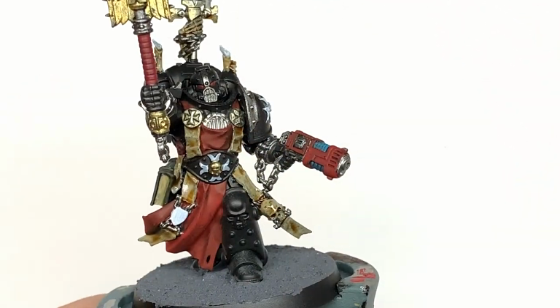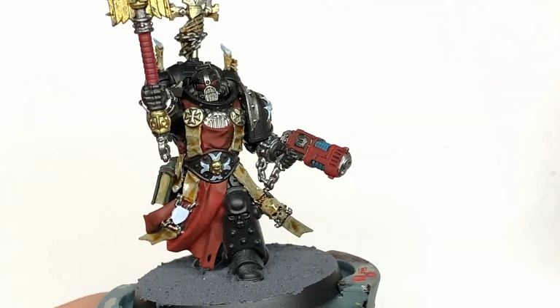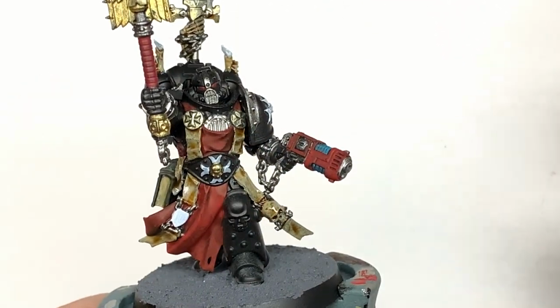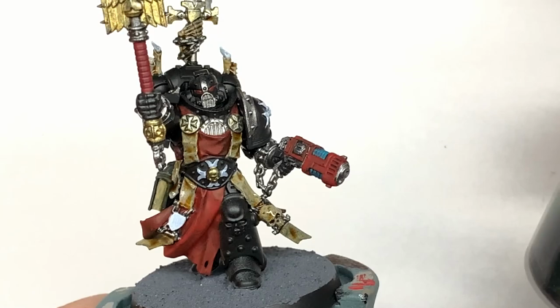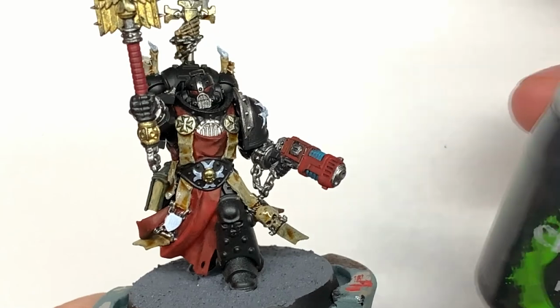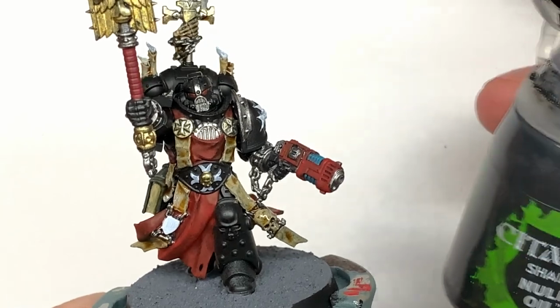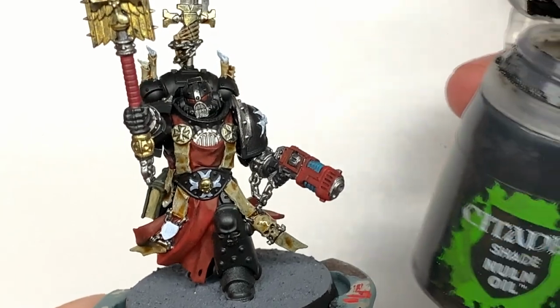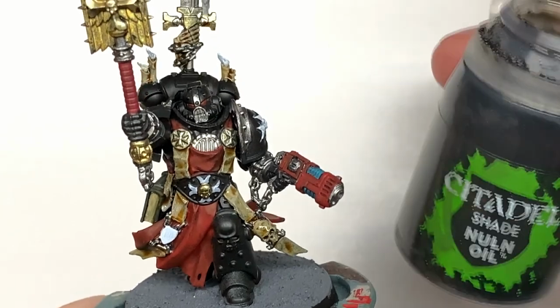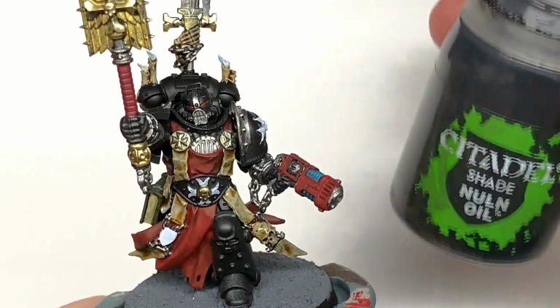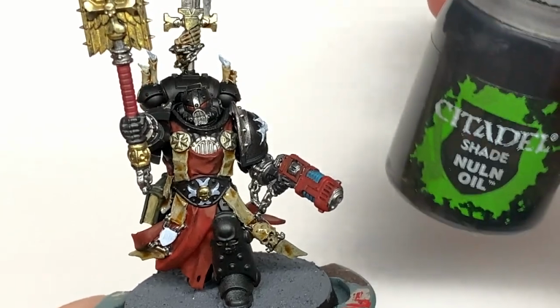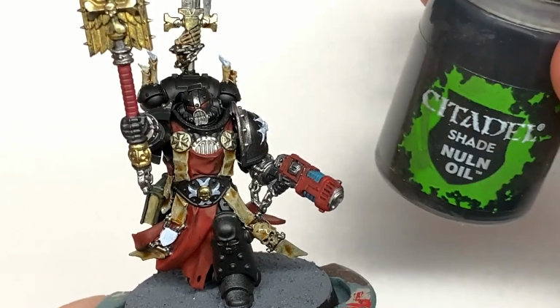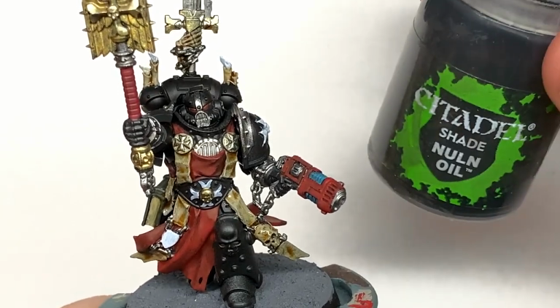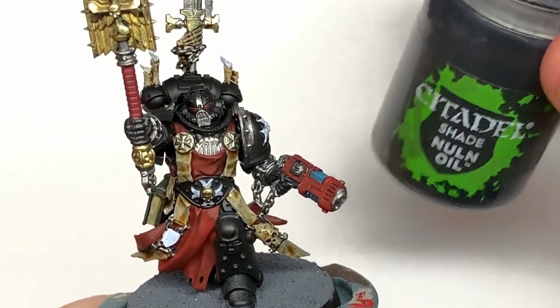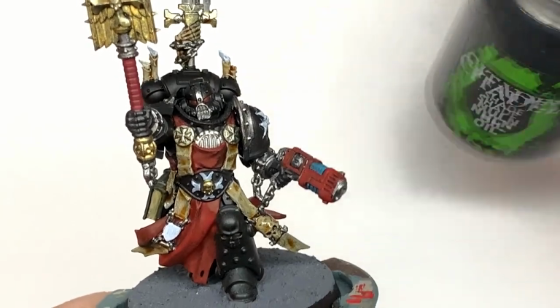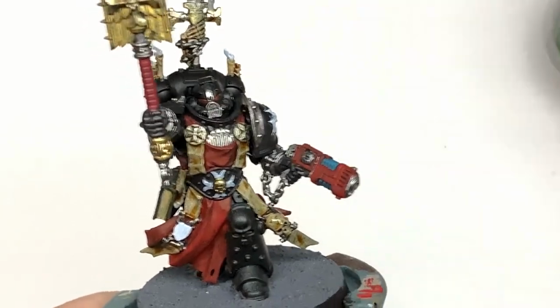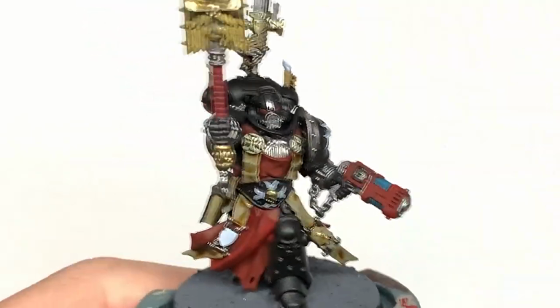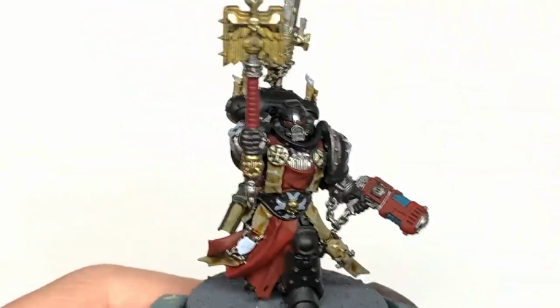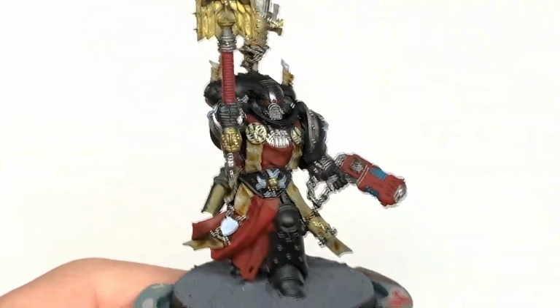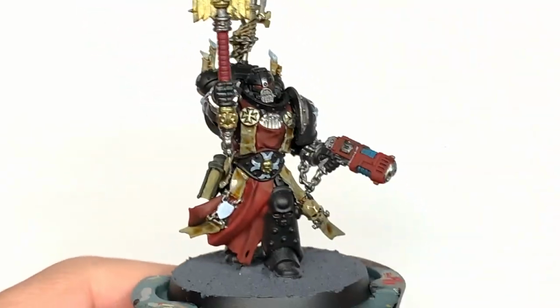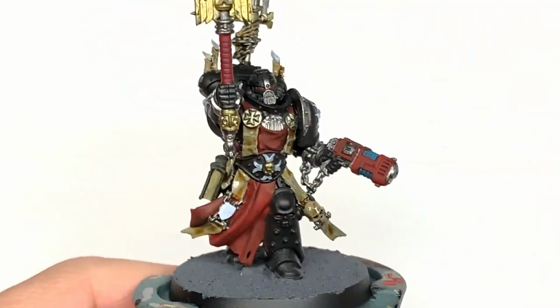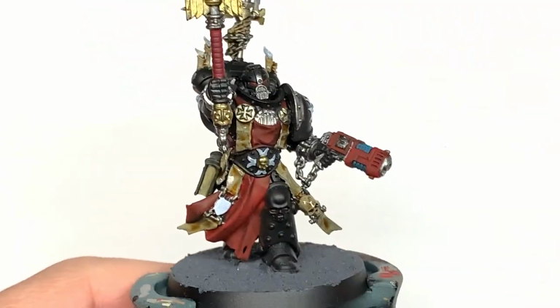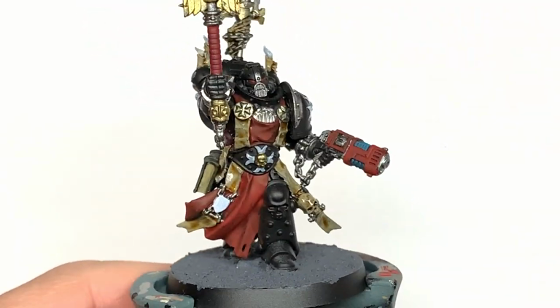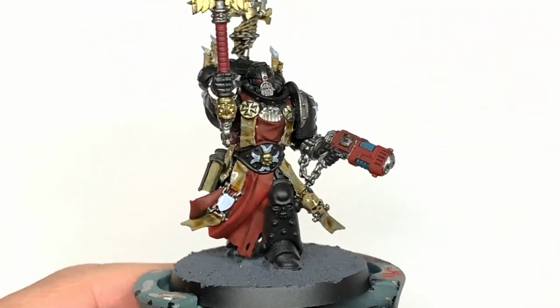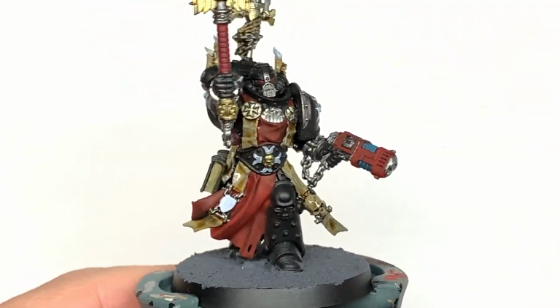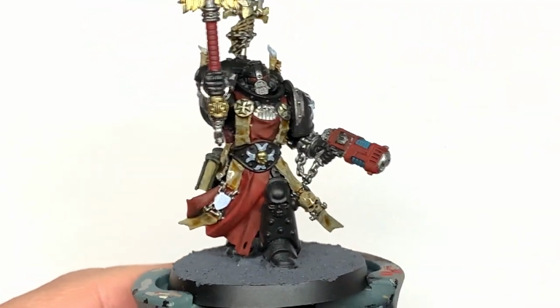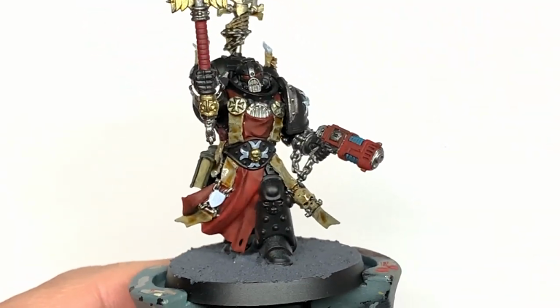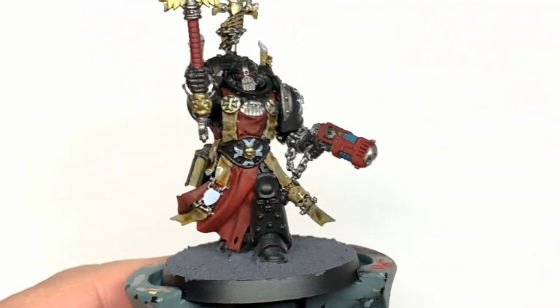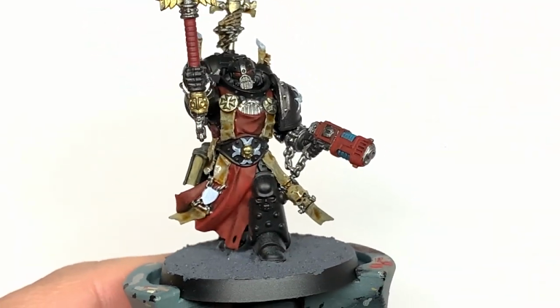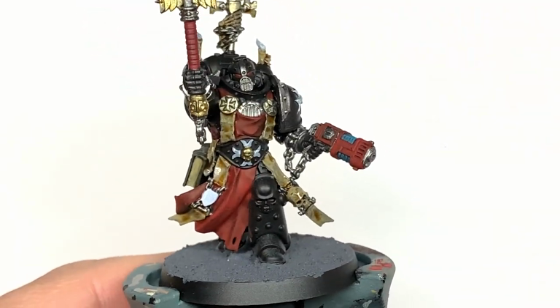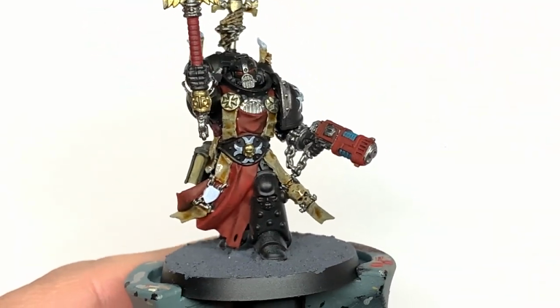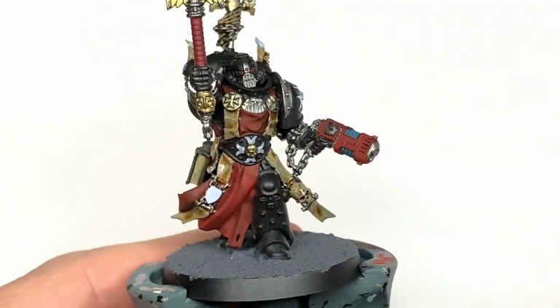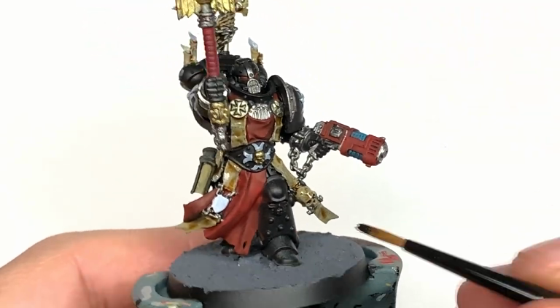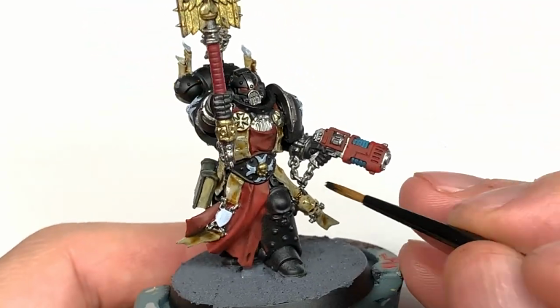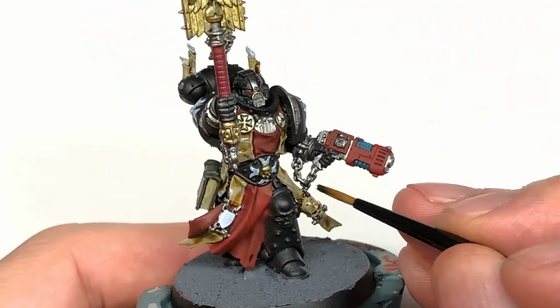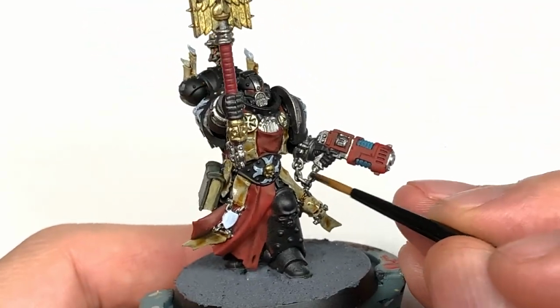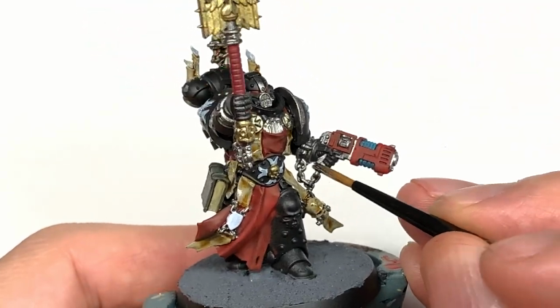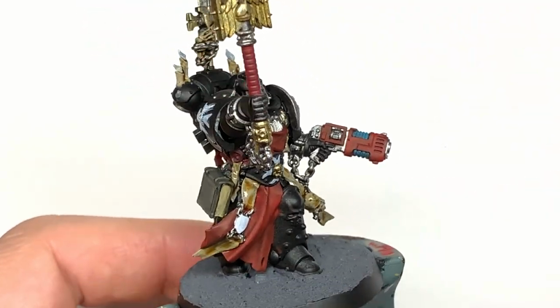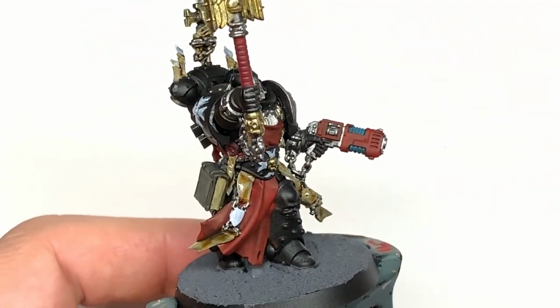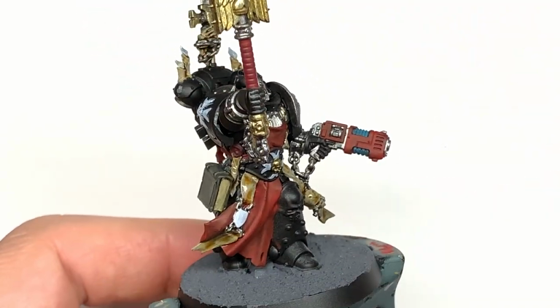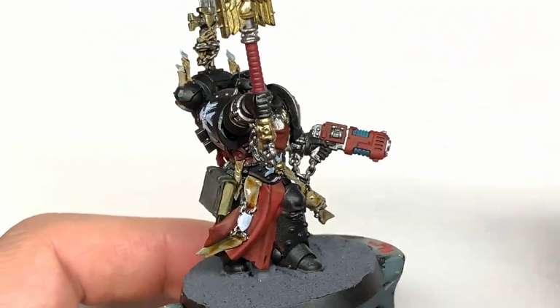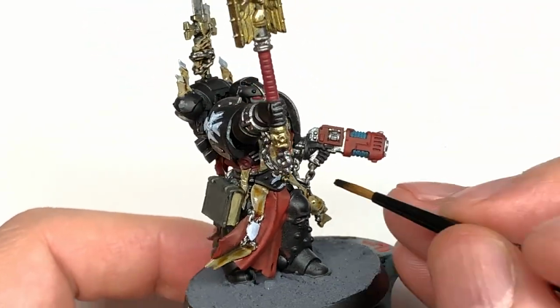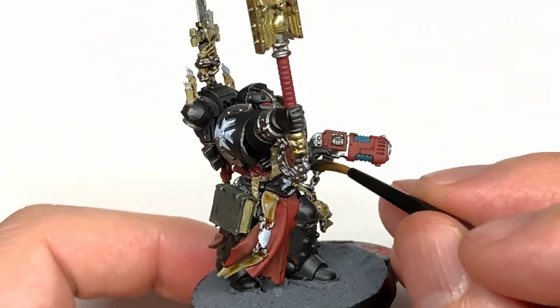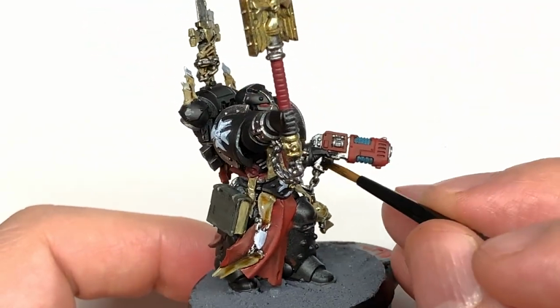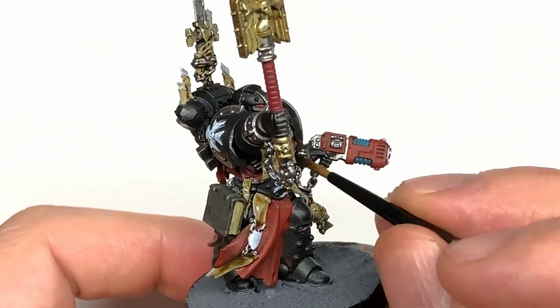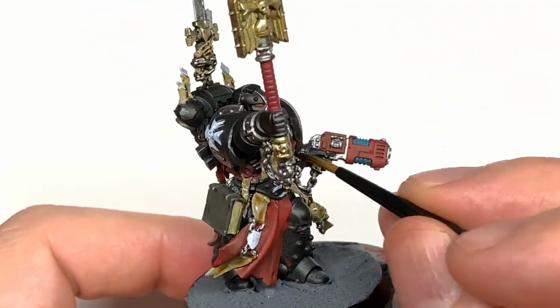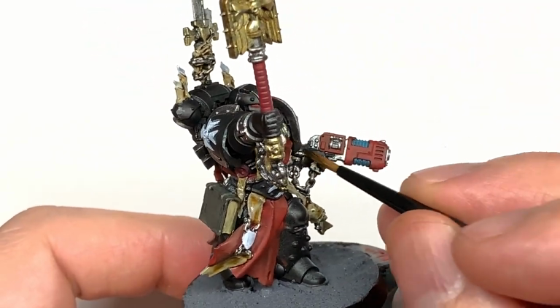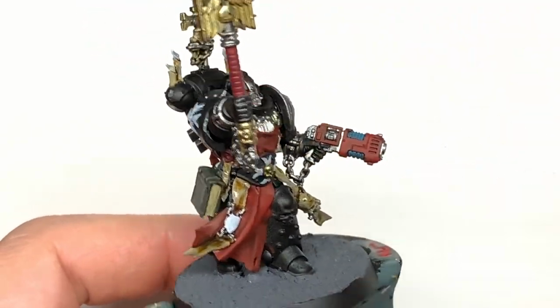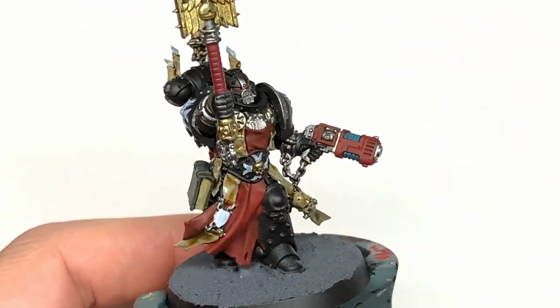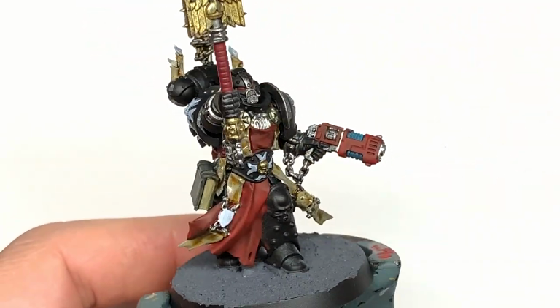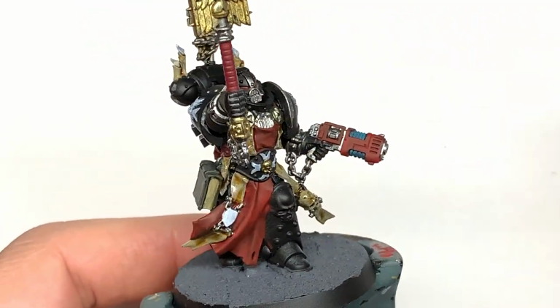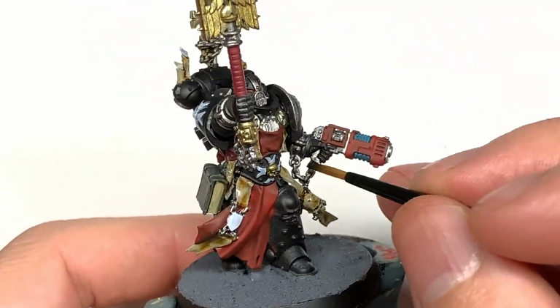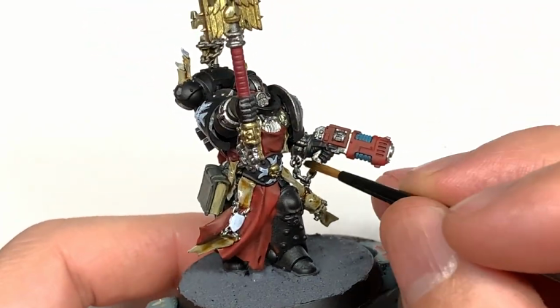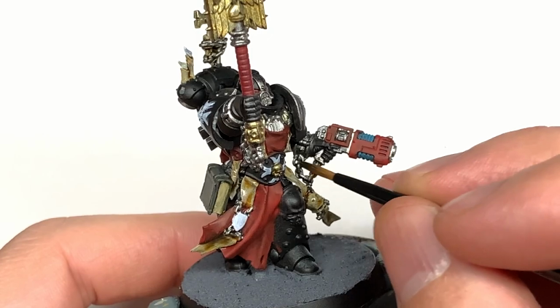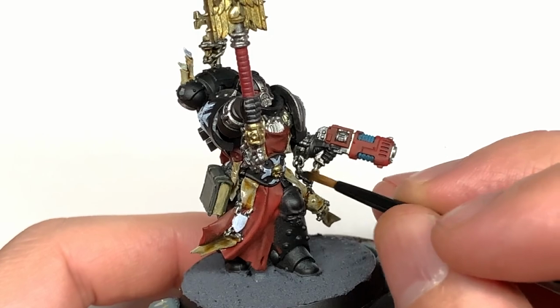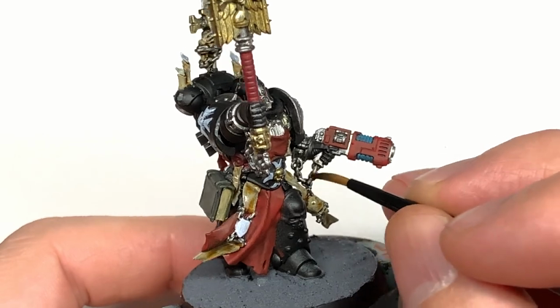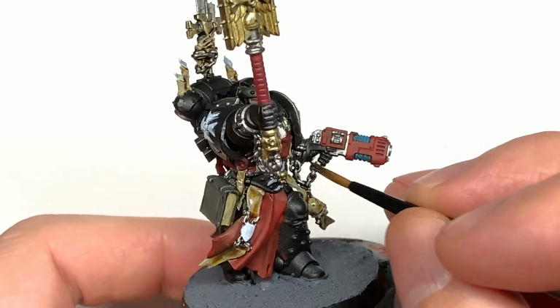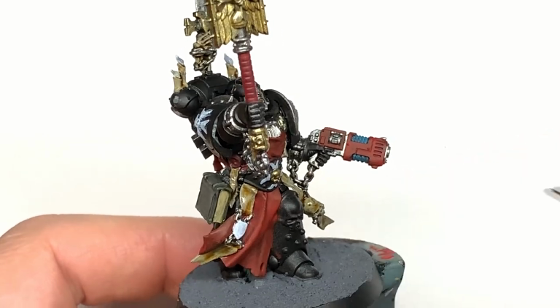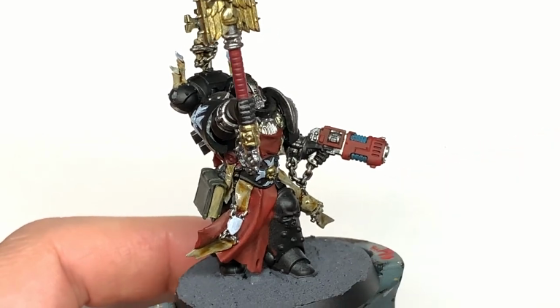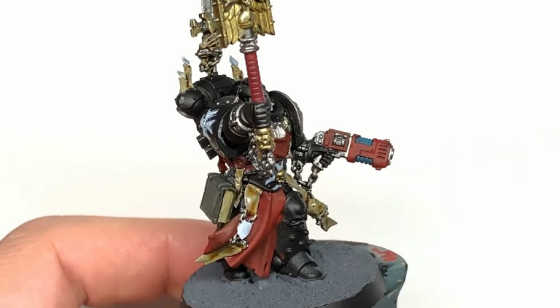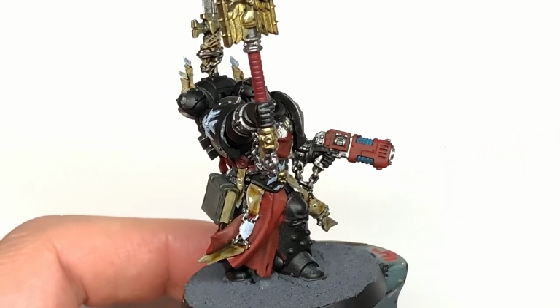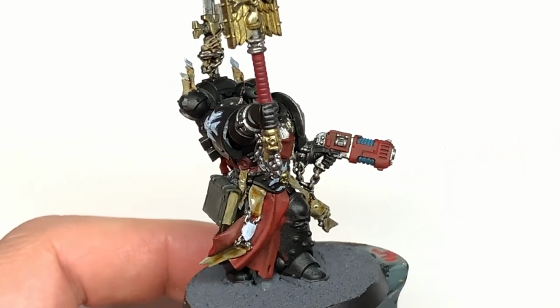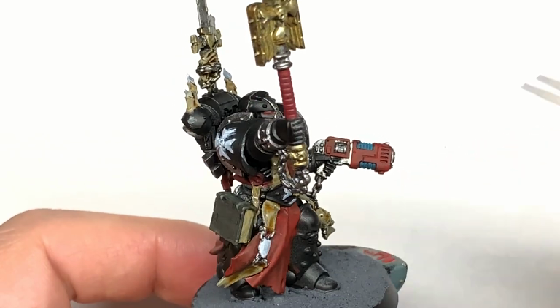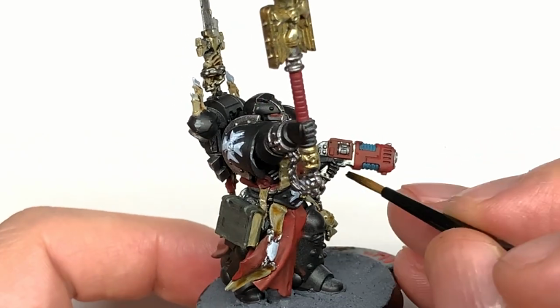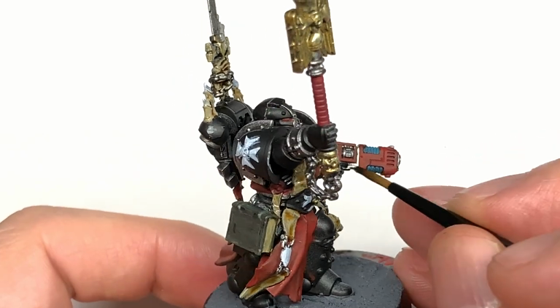Next it's Citadel Nuln Oil. I'm going to use this for all of the silvery coloured metallics — the bits that we used the Ironhand Steel on.